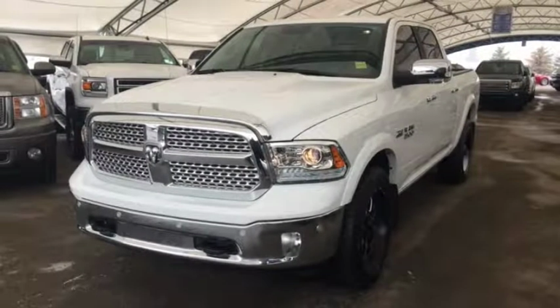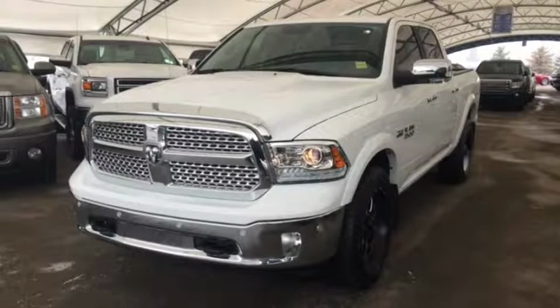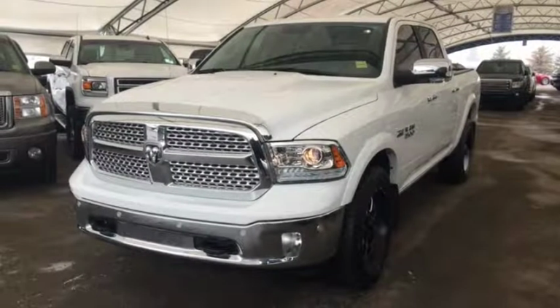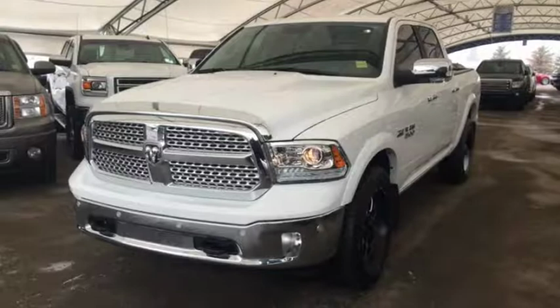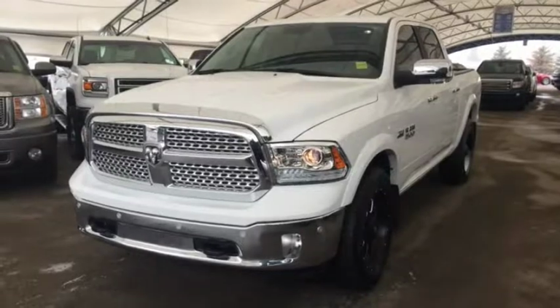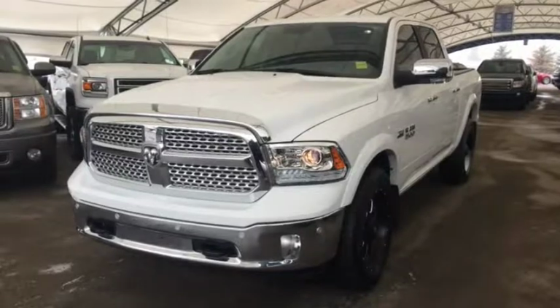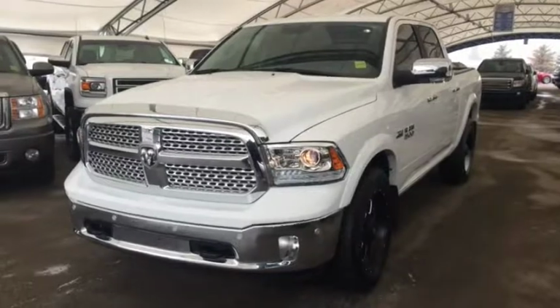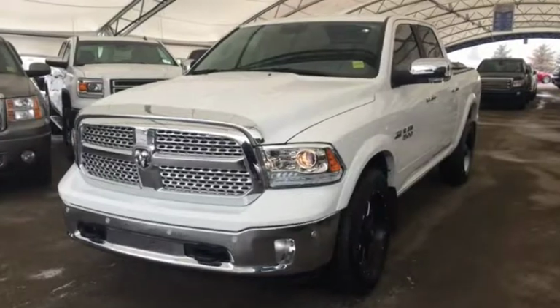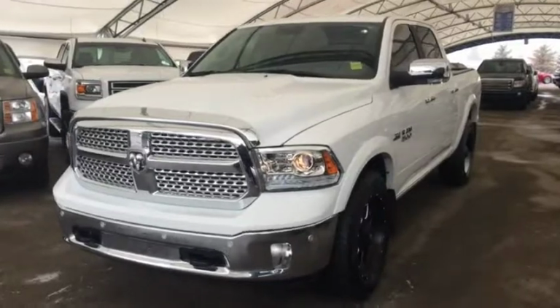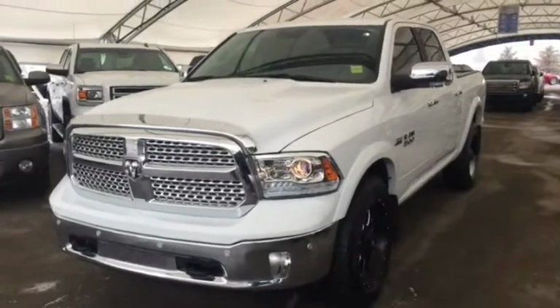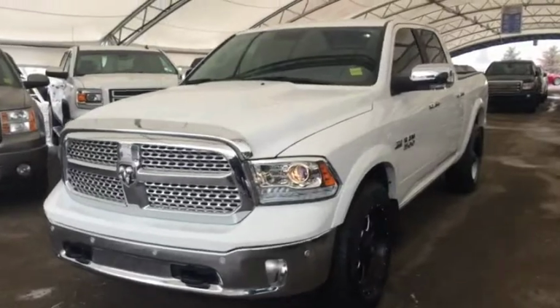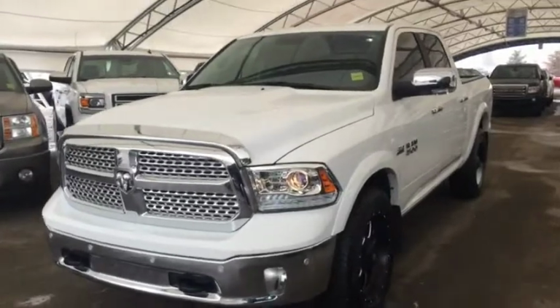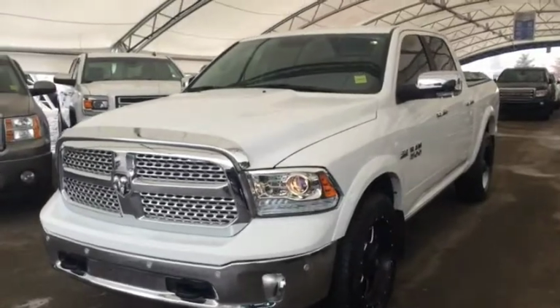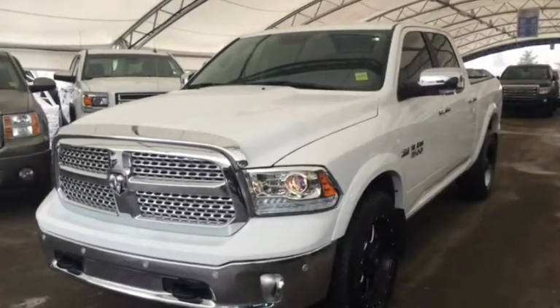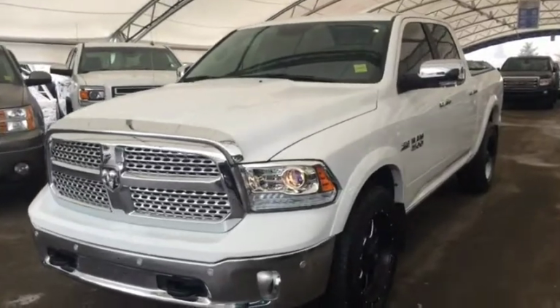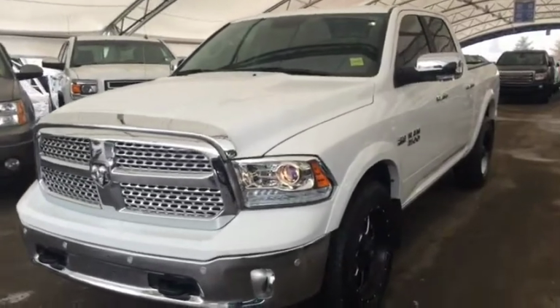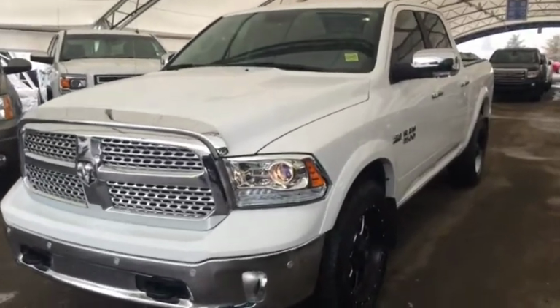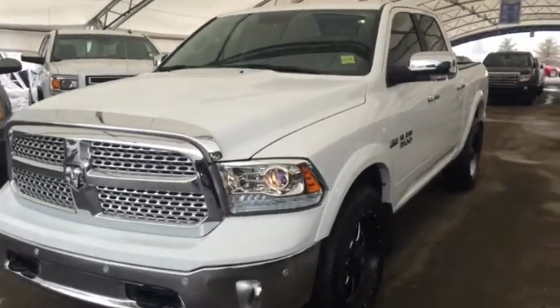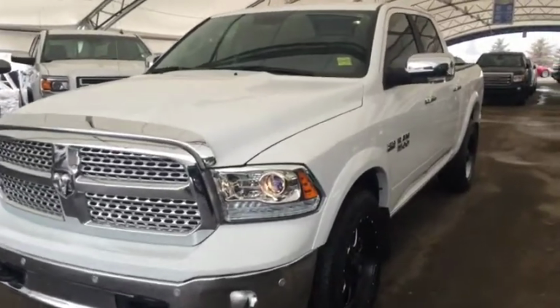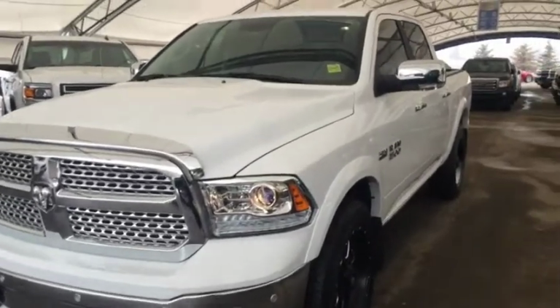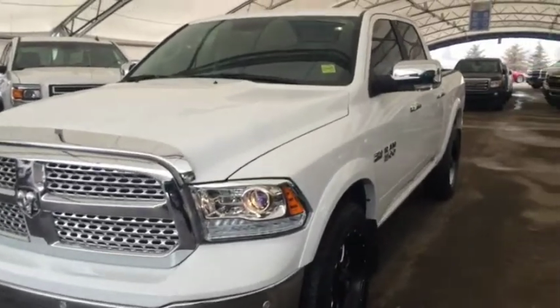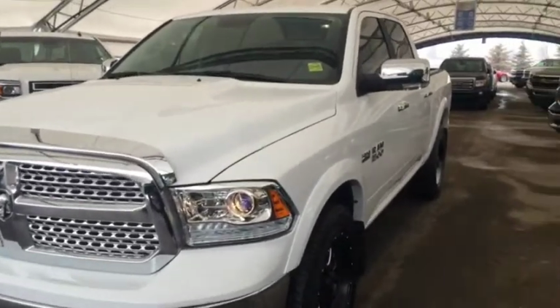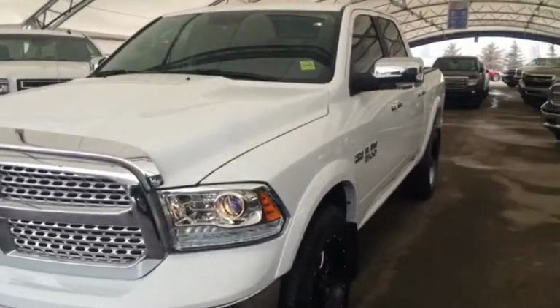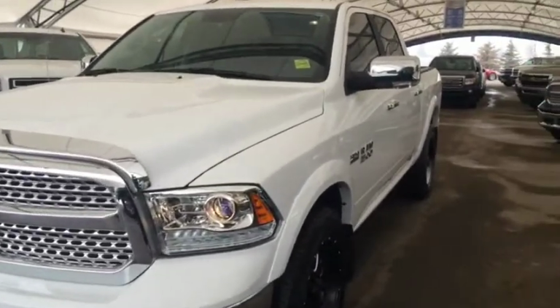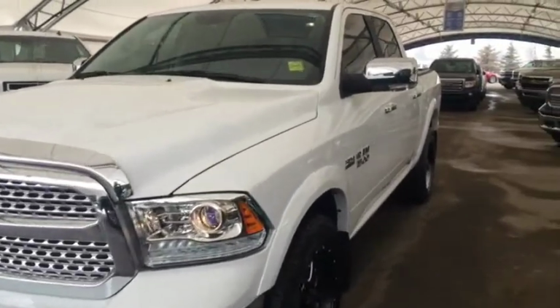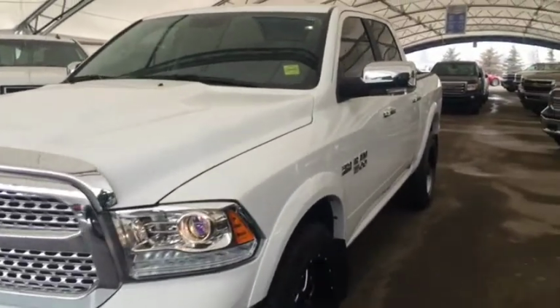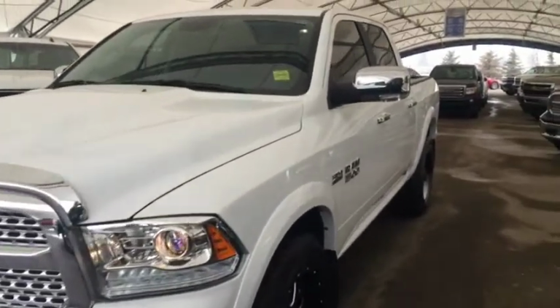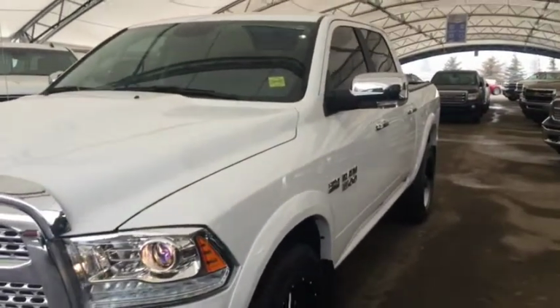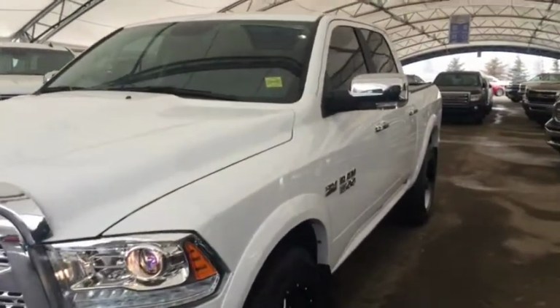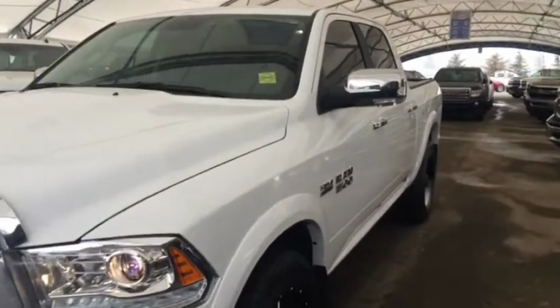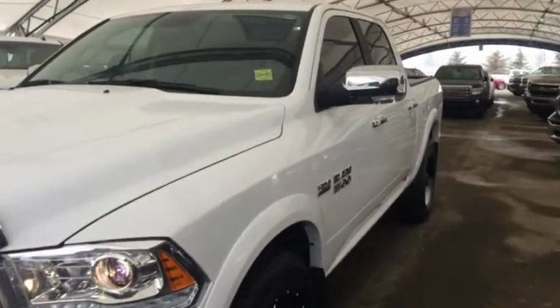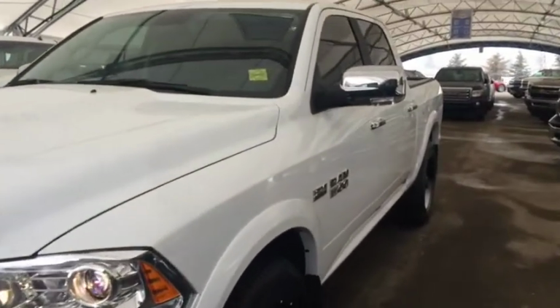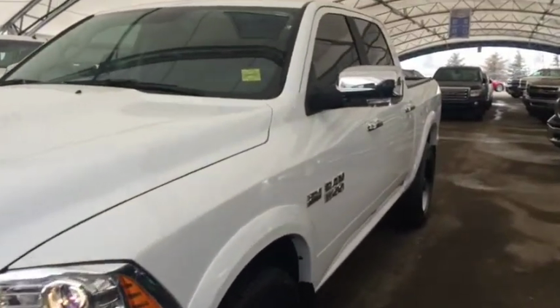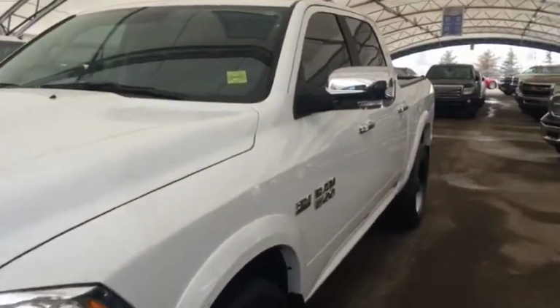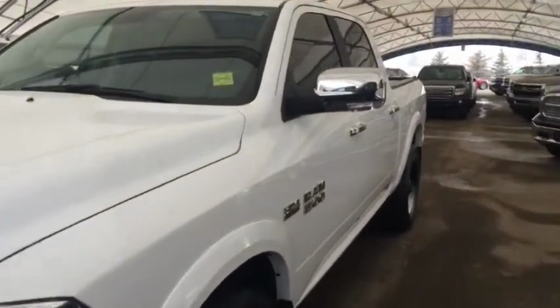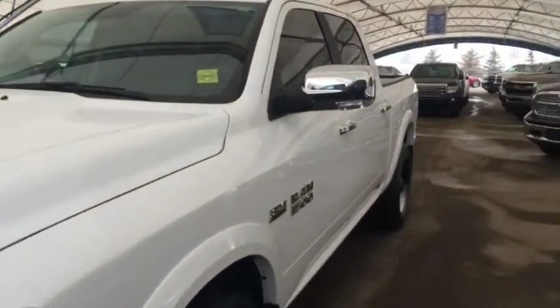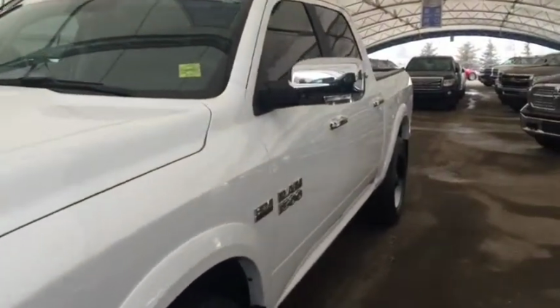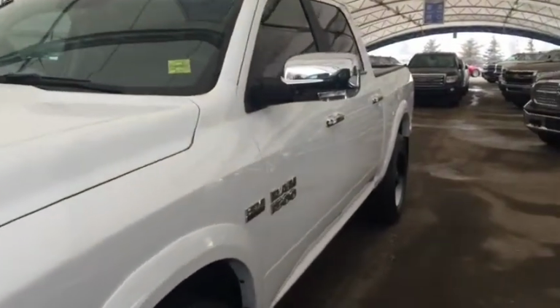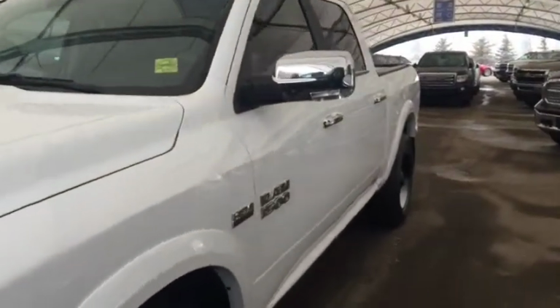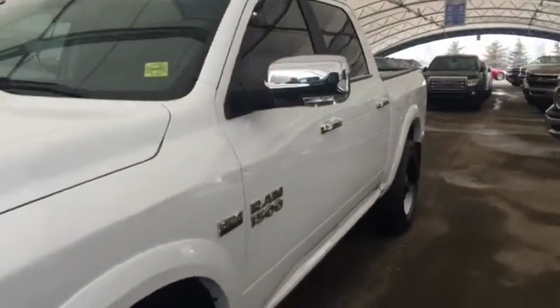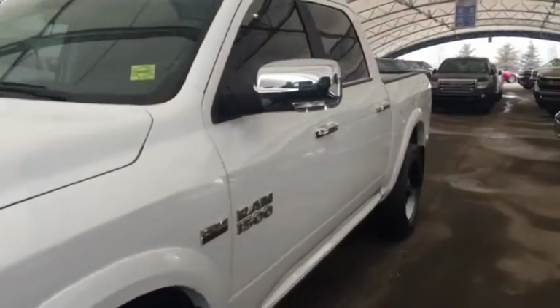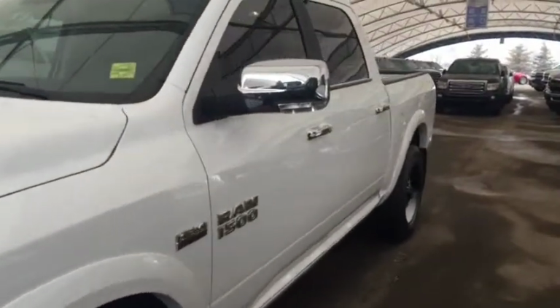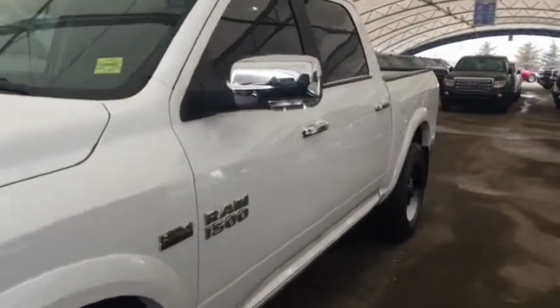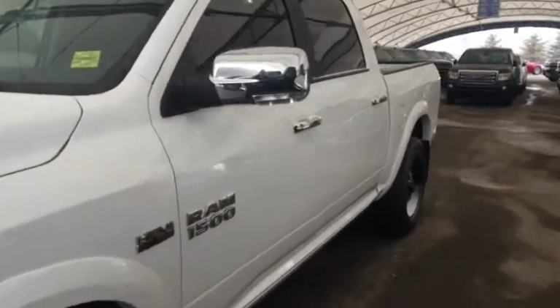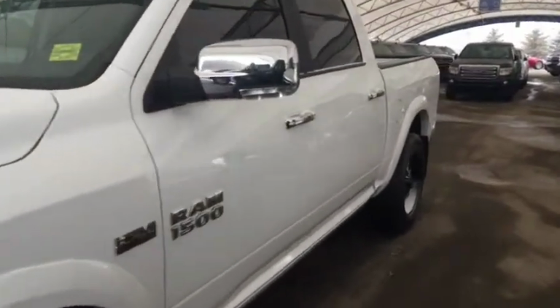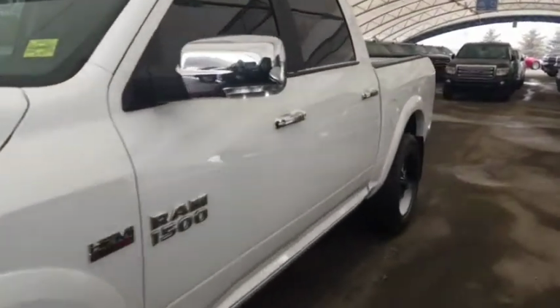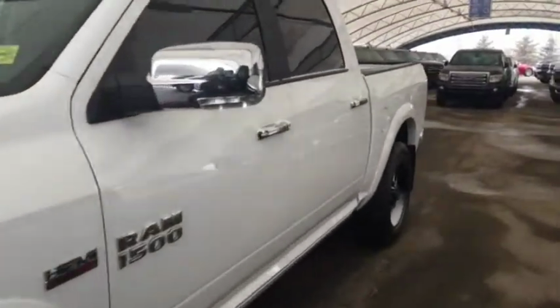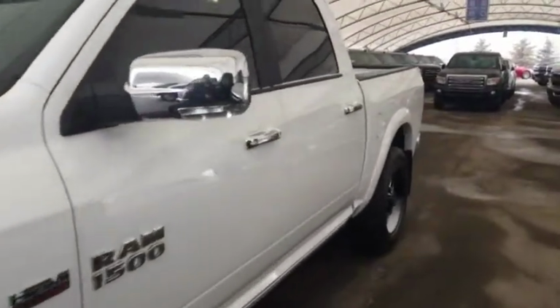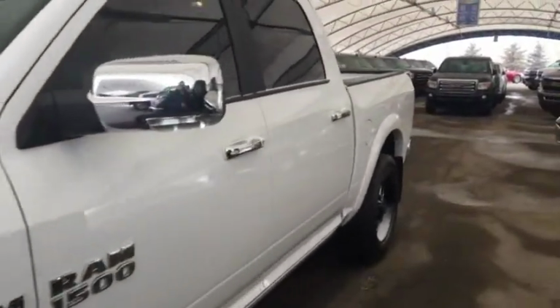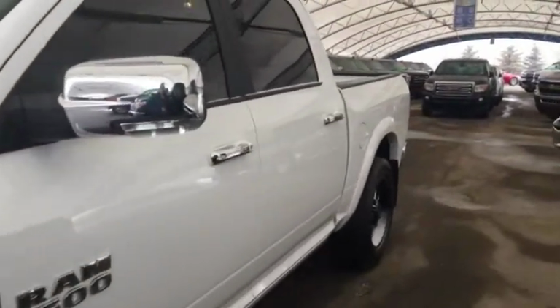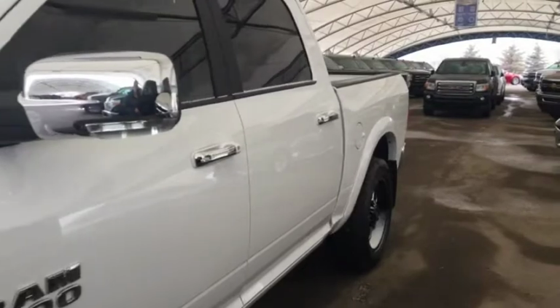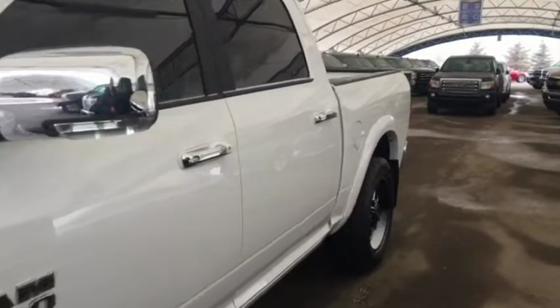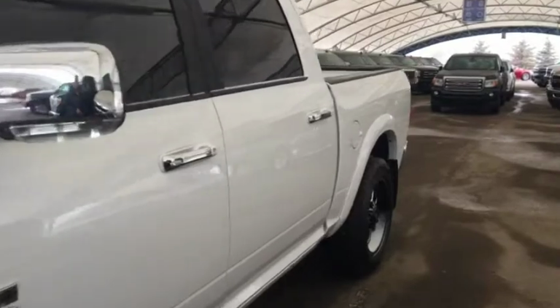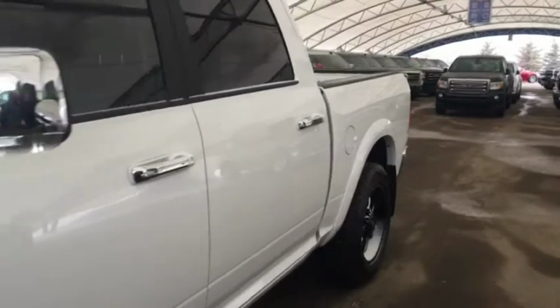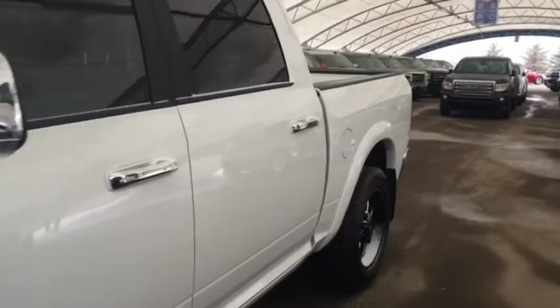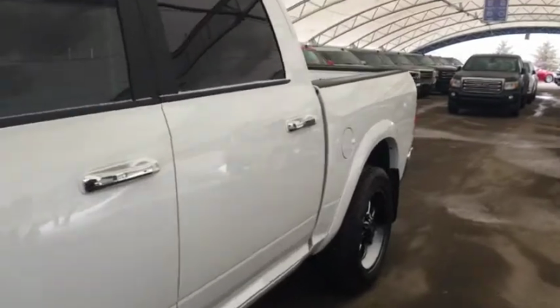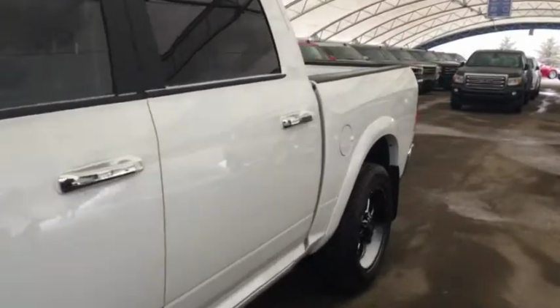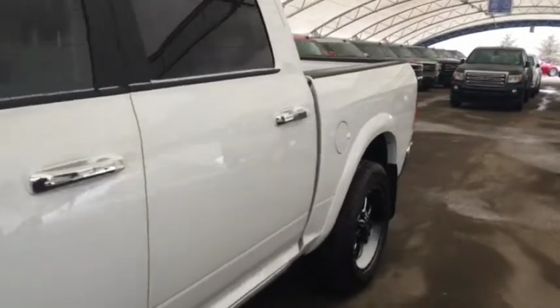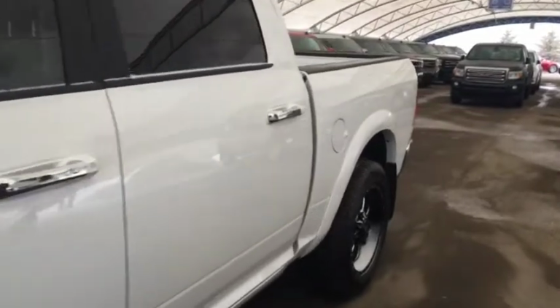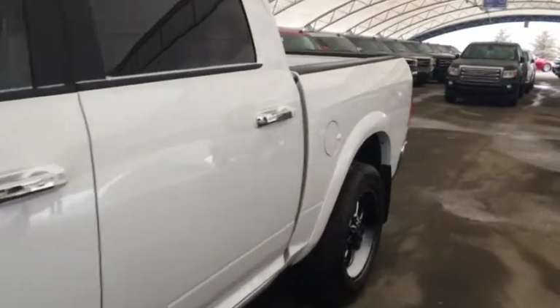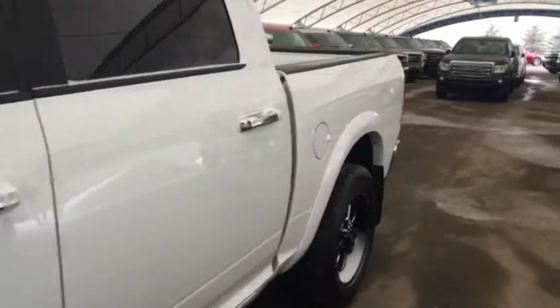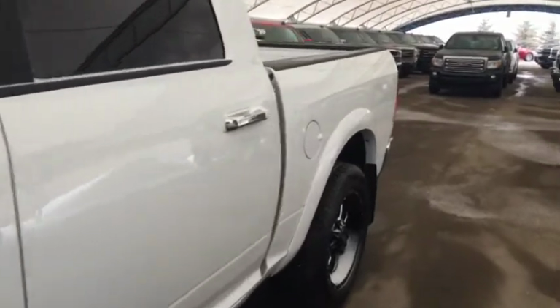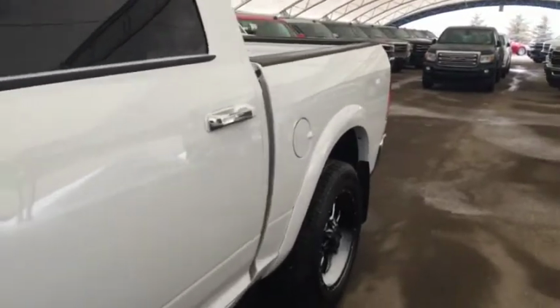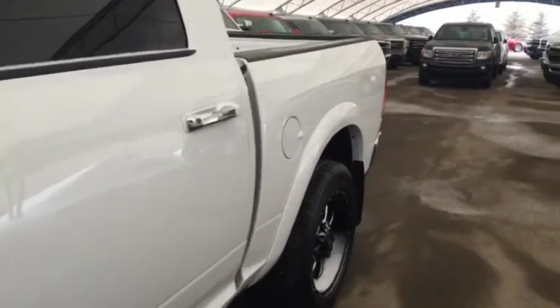Welcome to Davis Chevrolet. This is a pre-owned 2017 Dodge Ram 1500 in the color white.